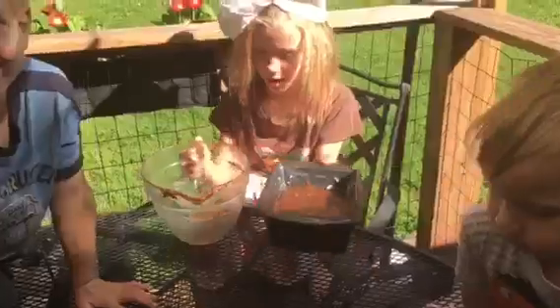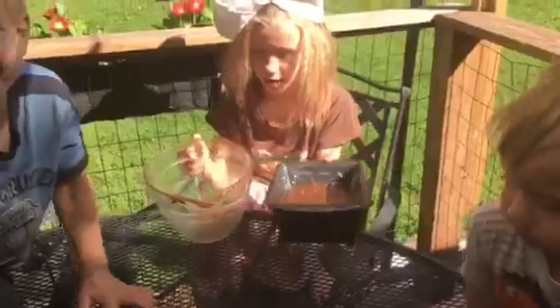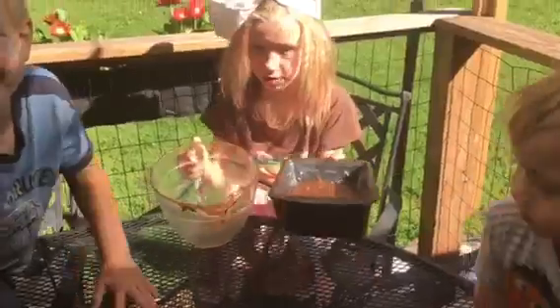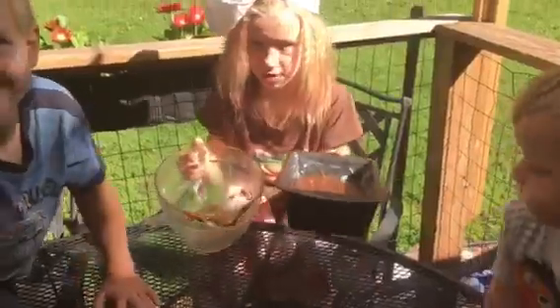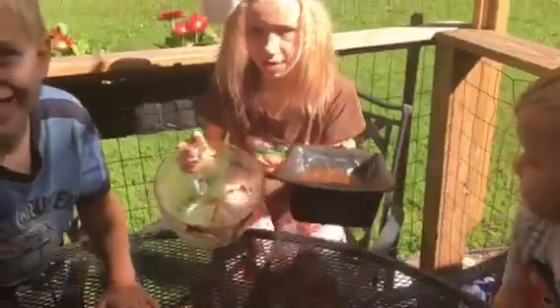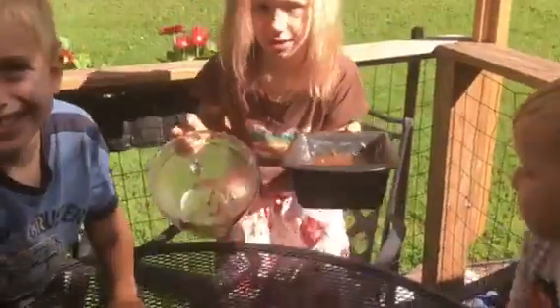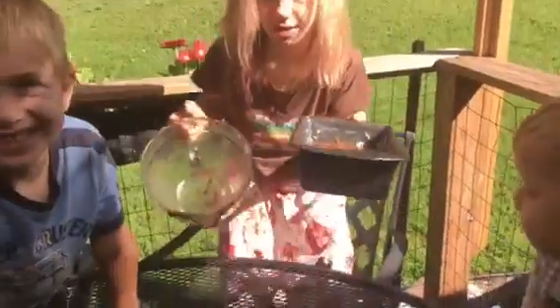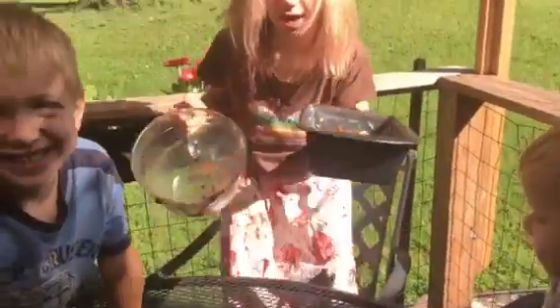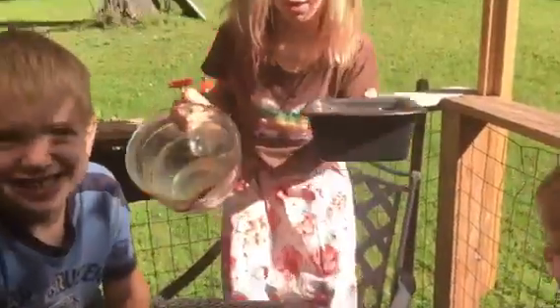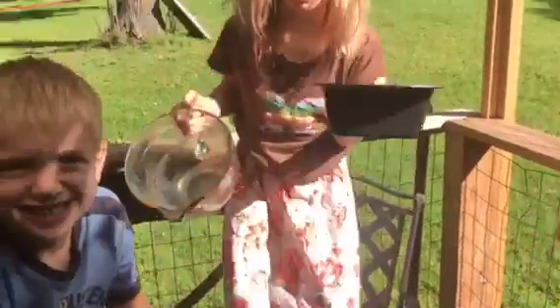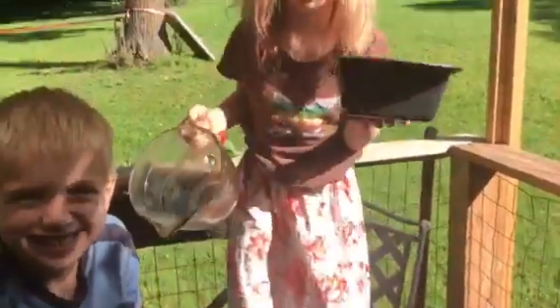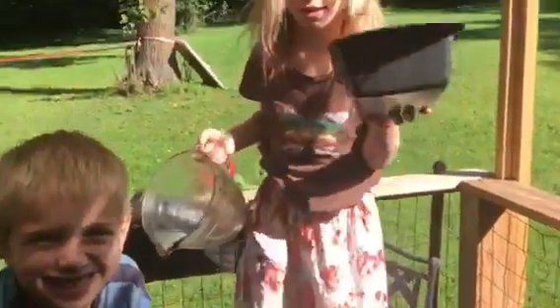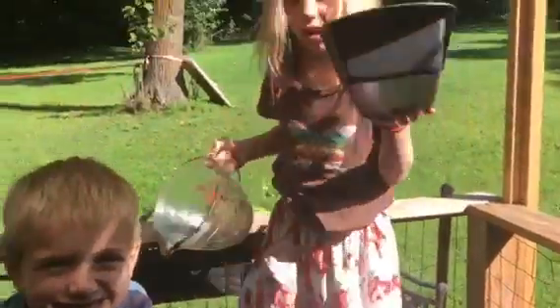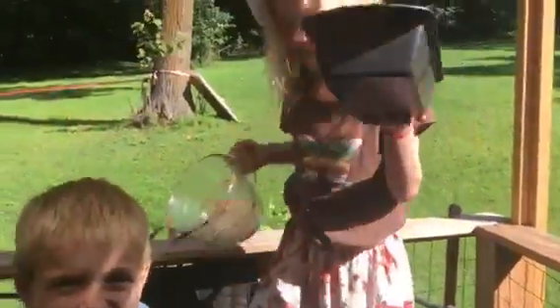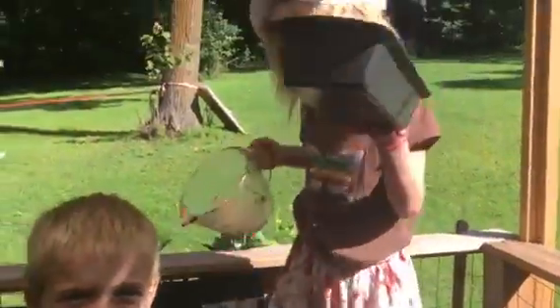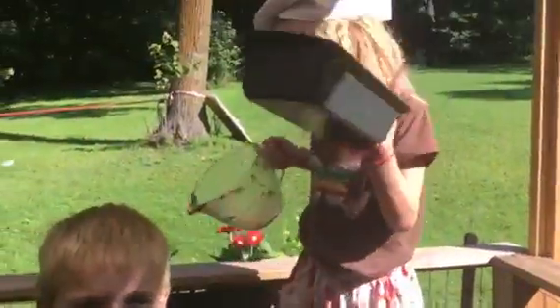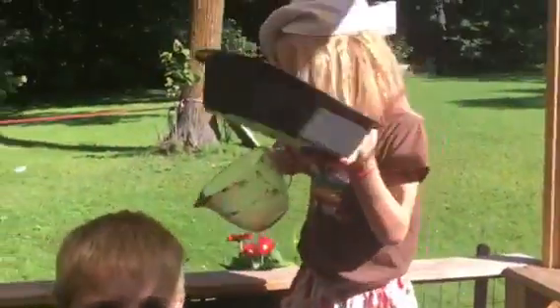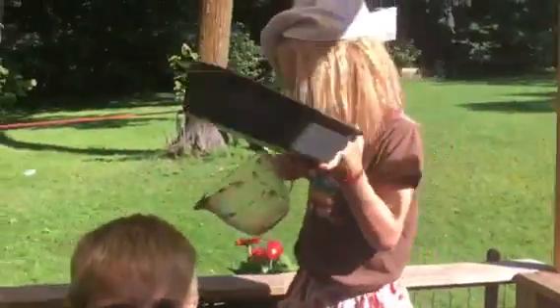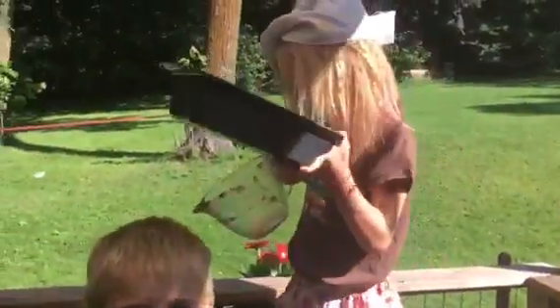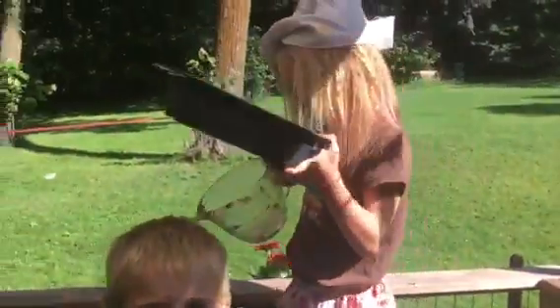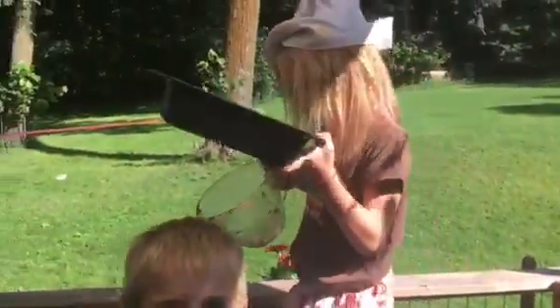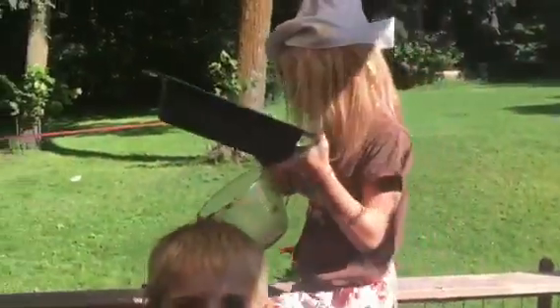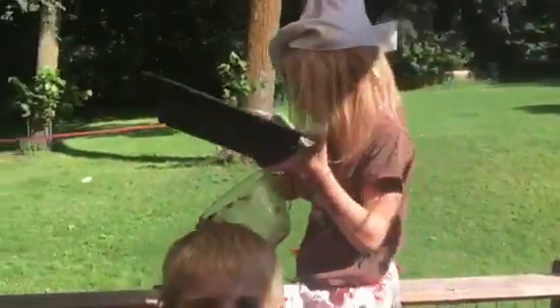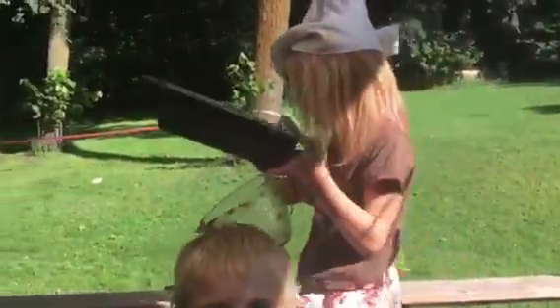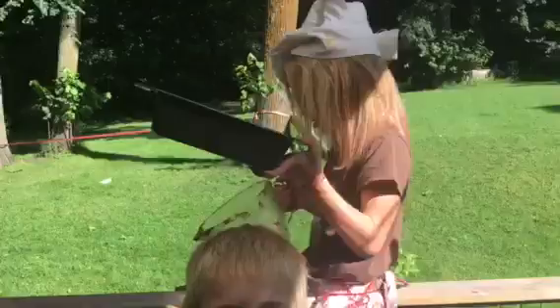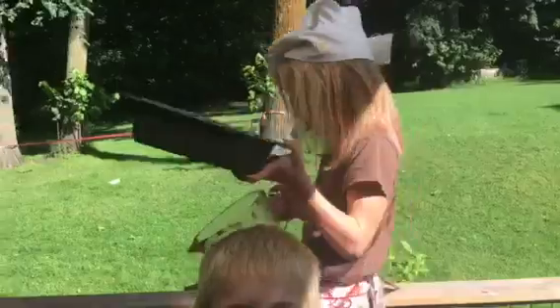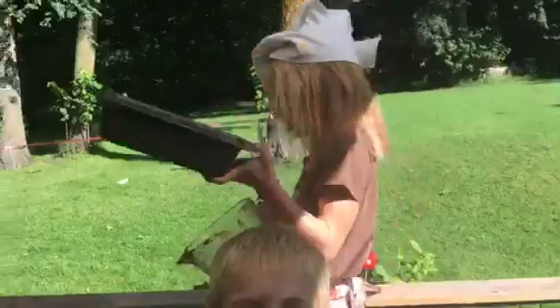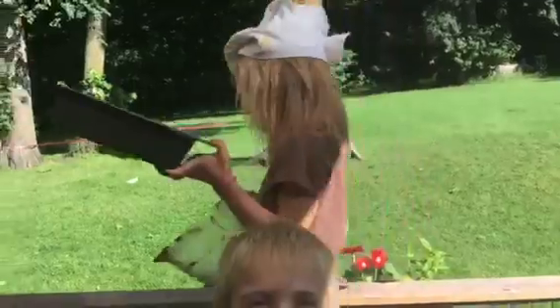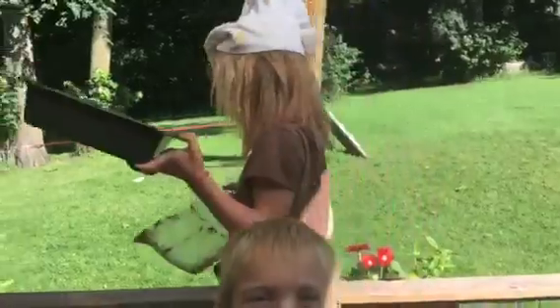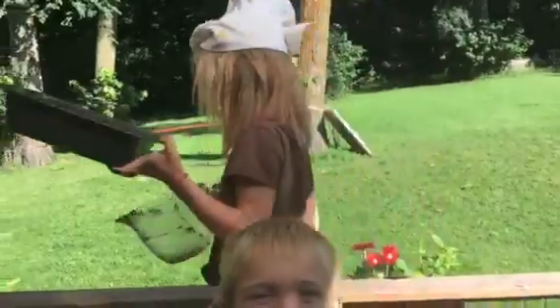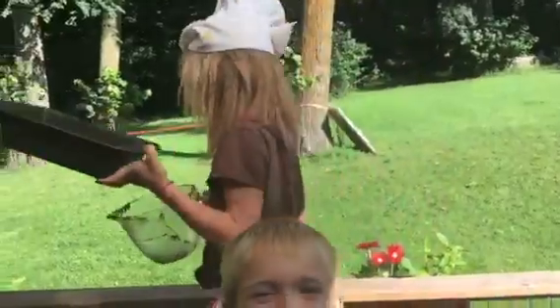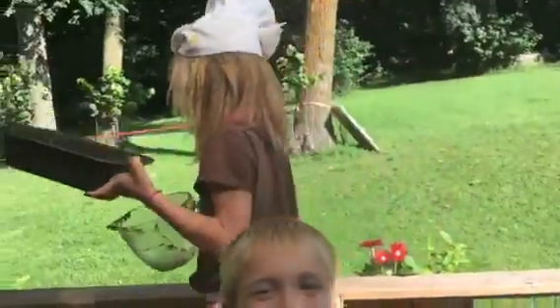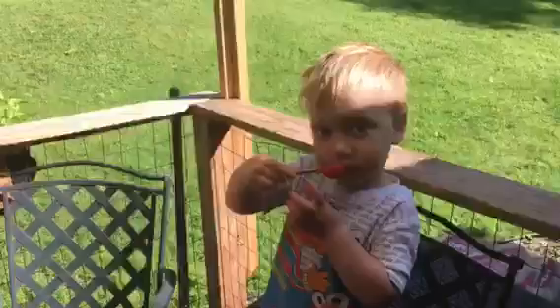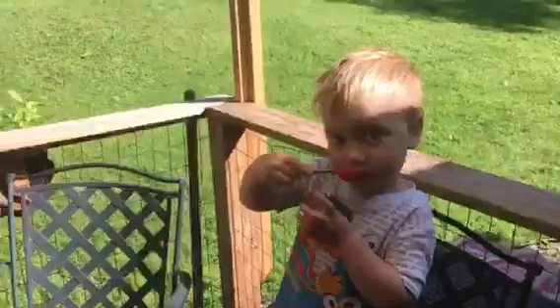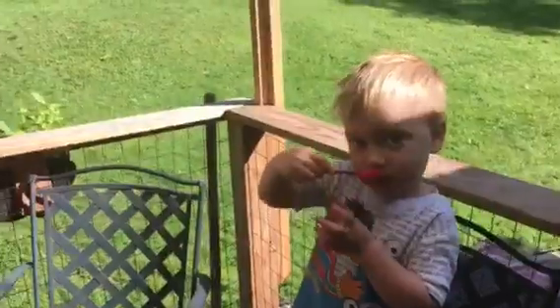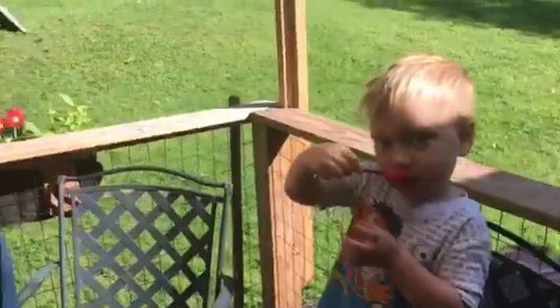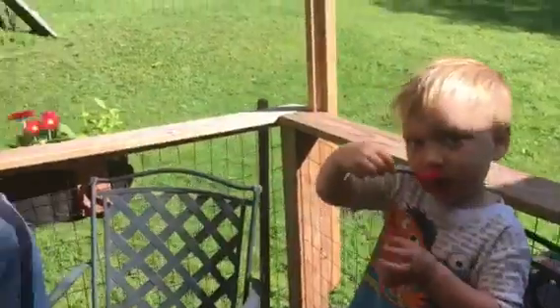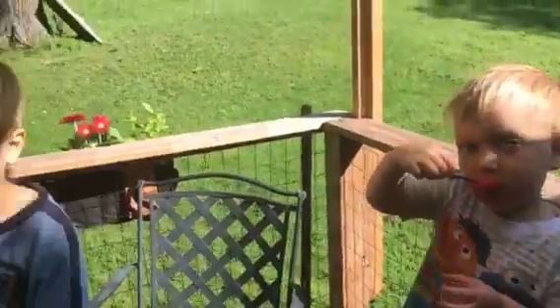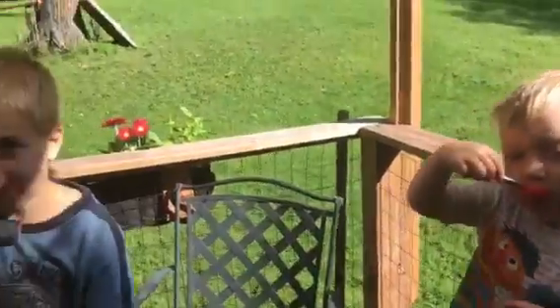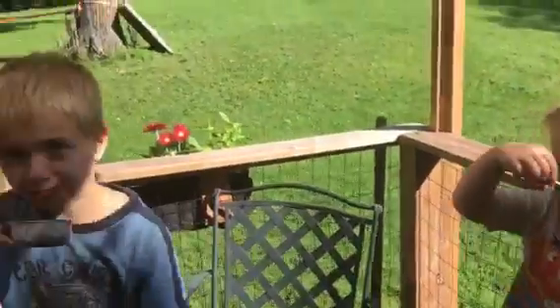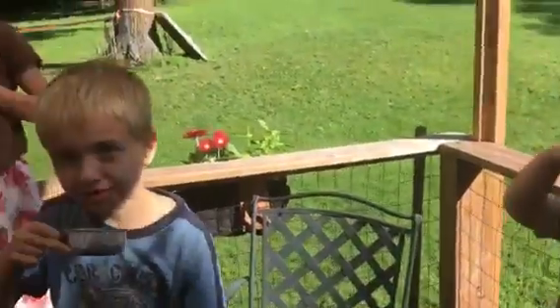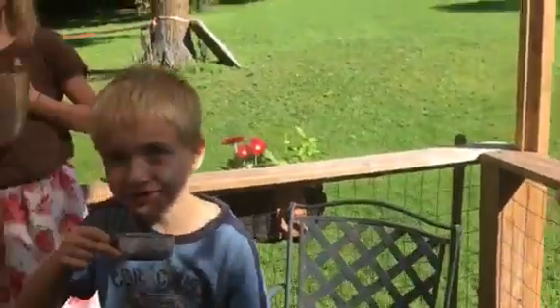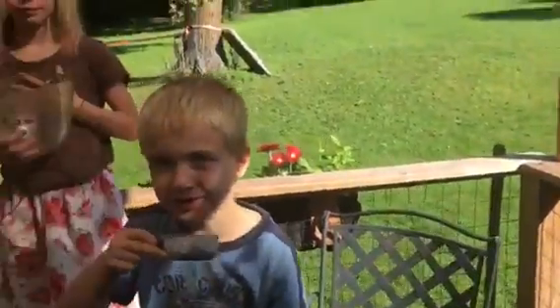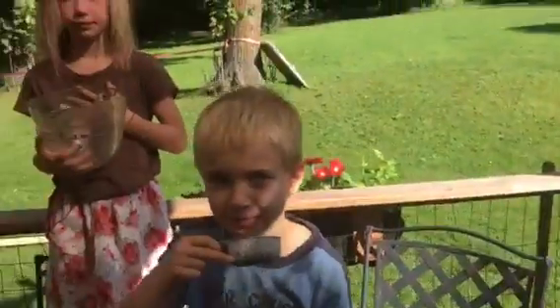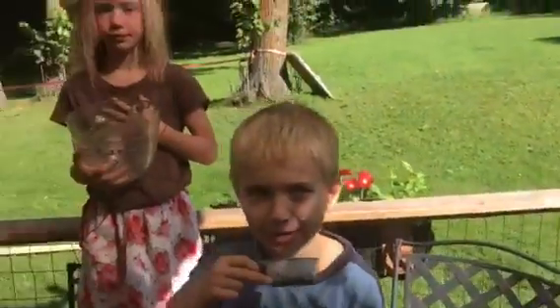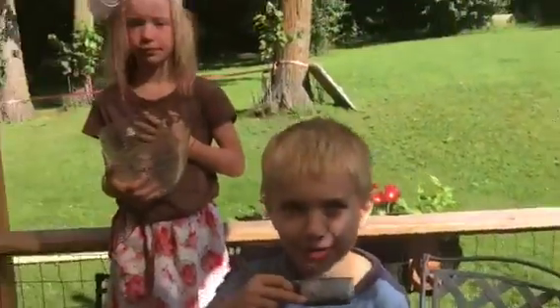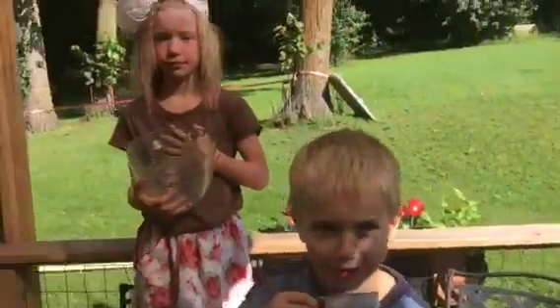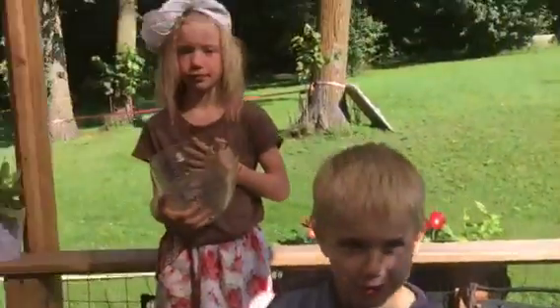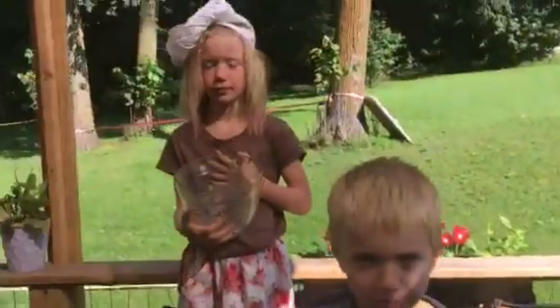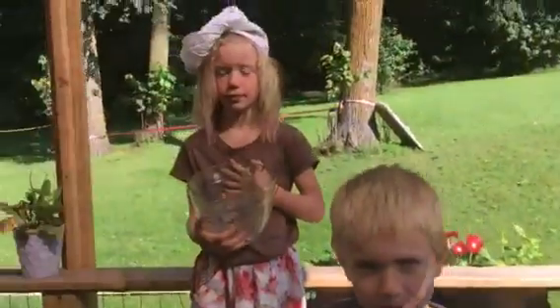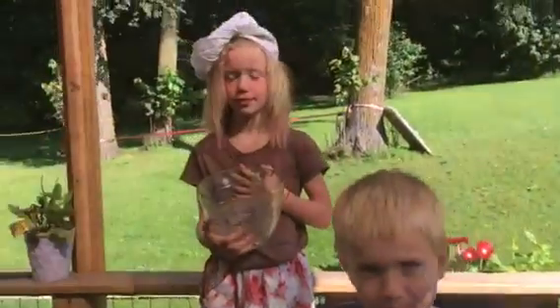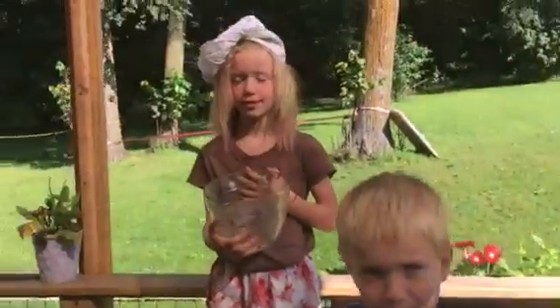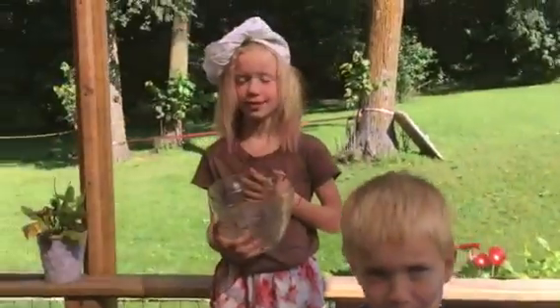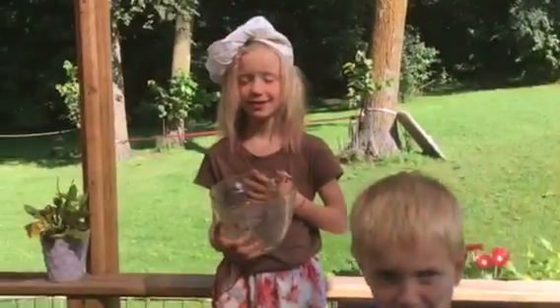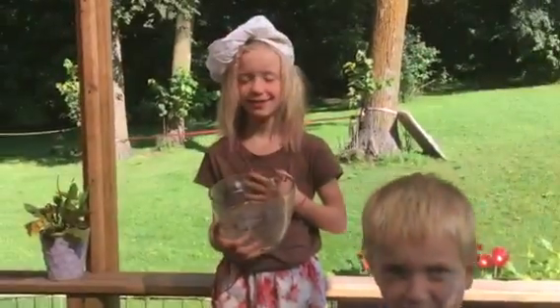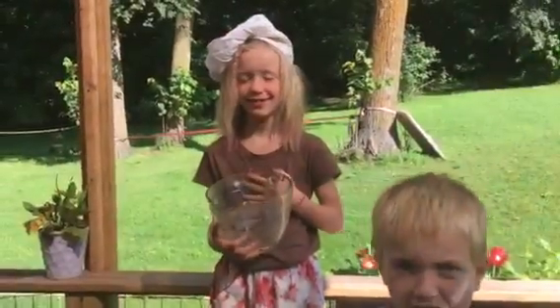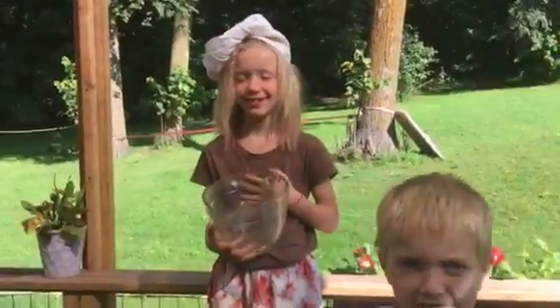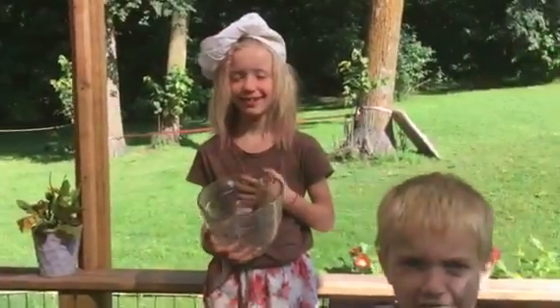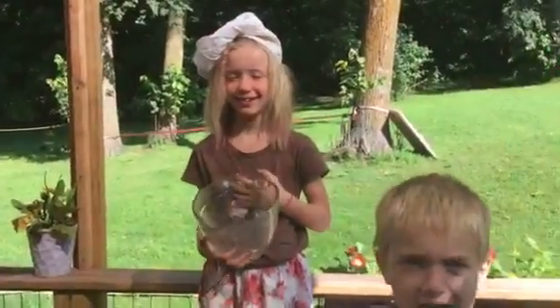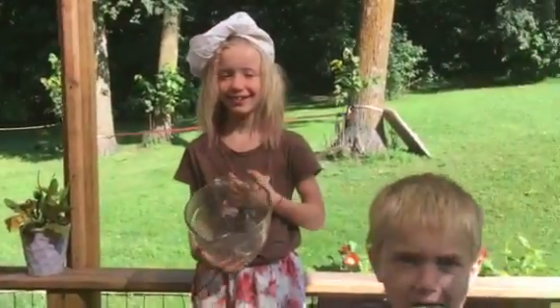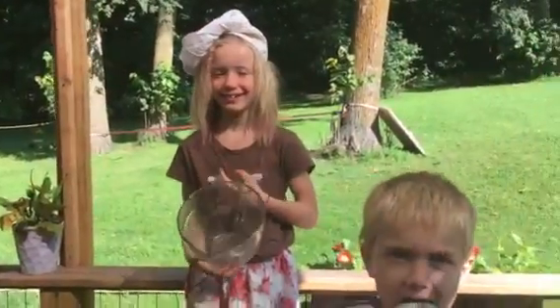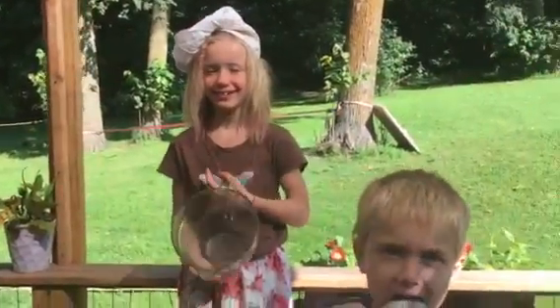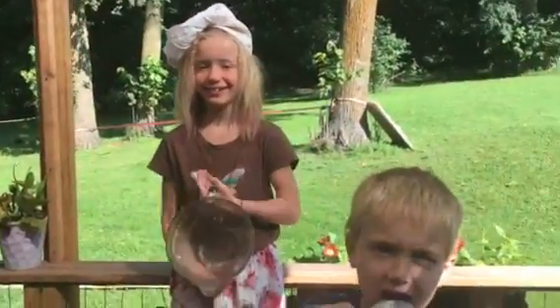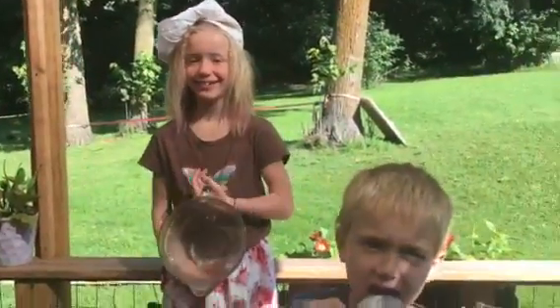Now it's going to go into the oven and cook. This is very cool. This is very good.